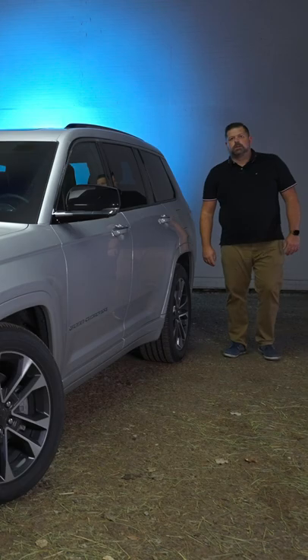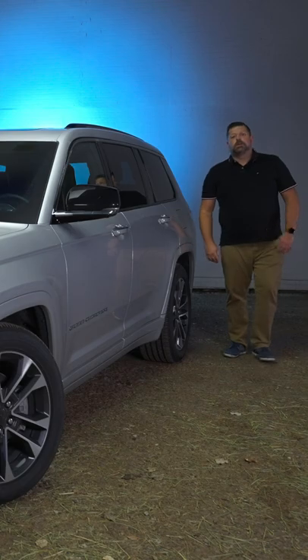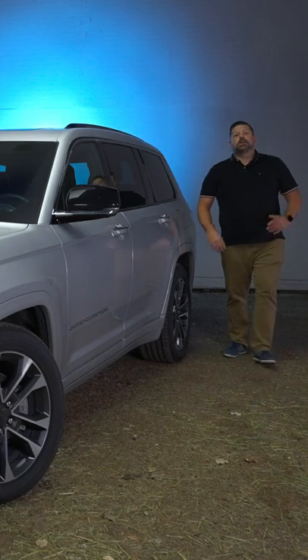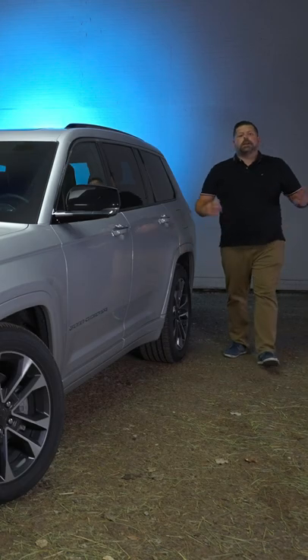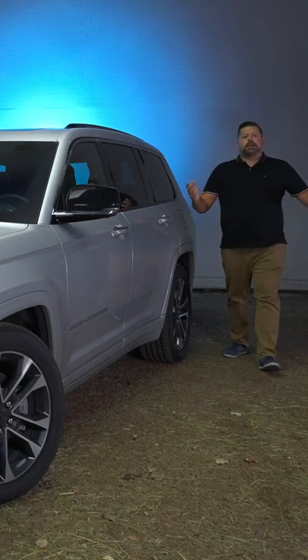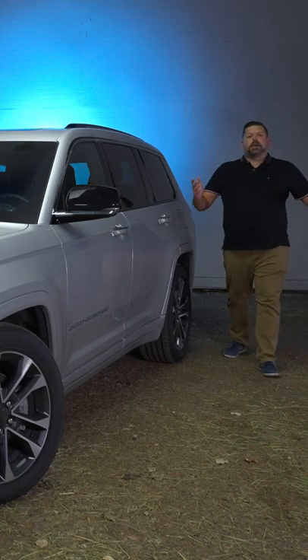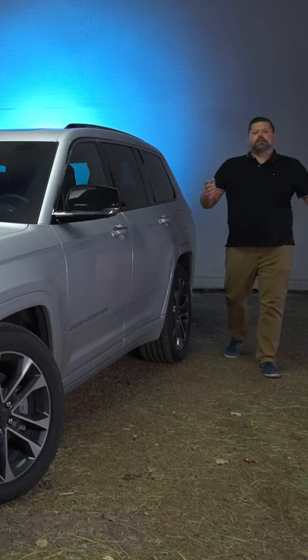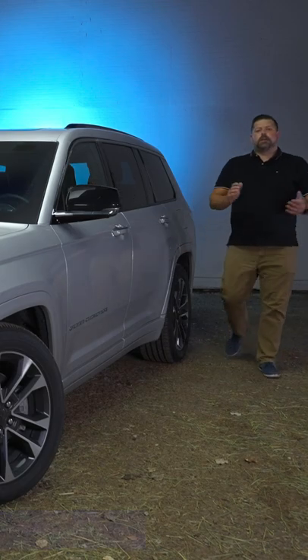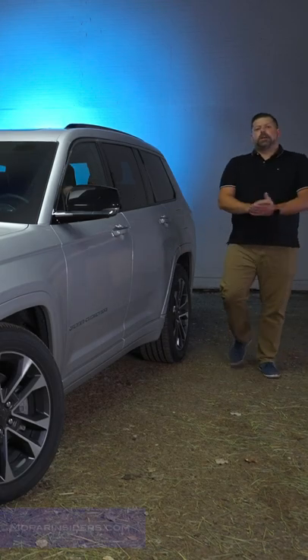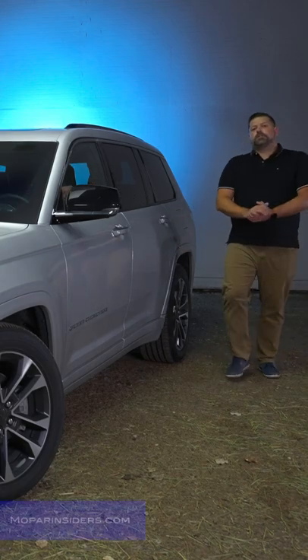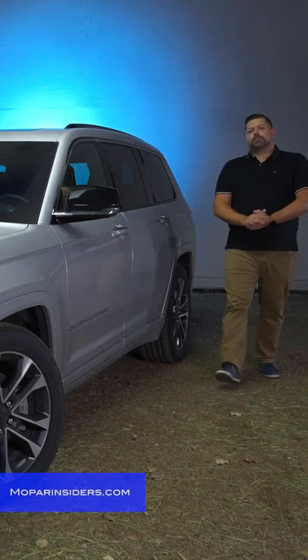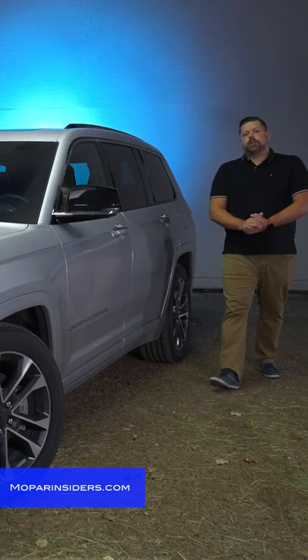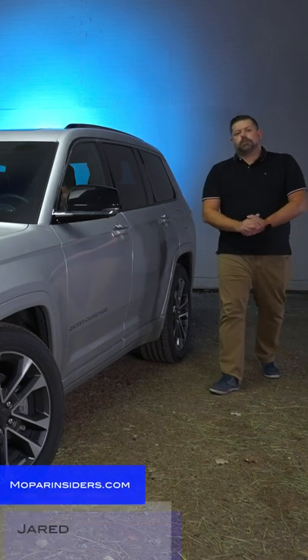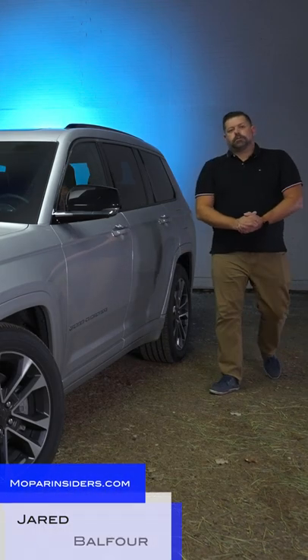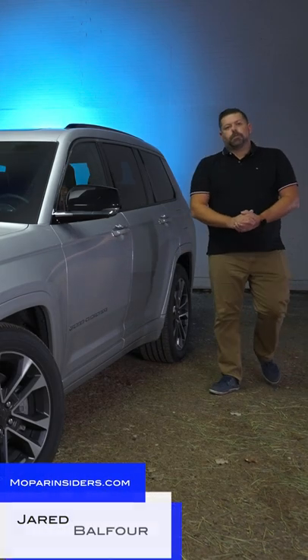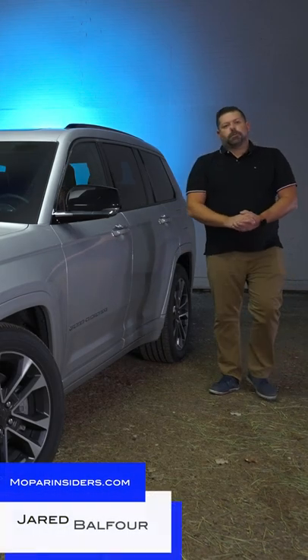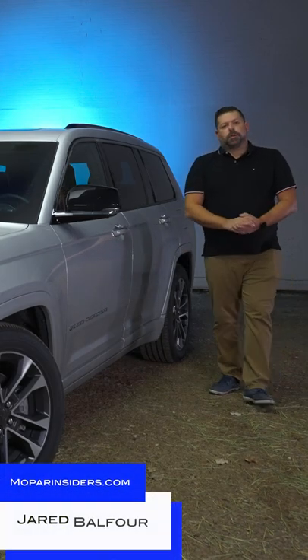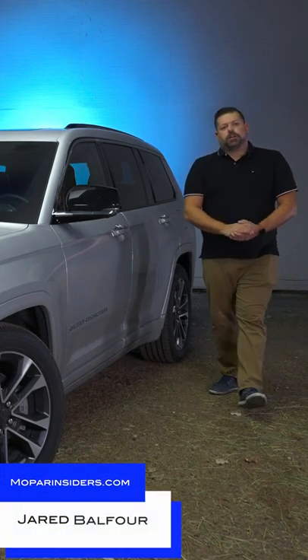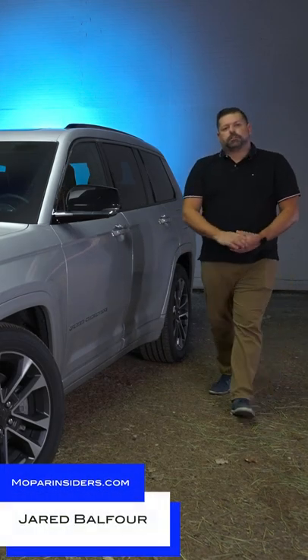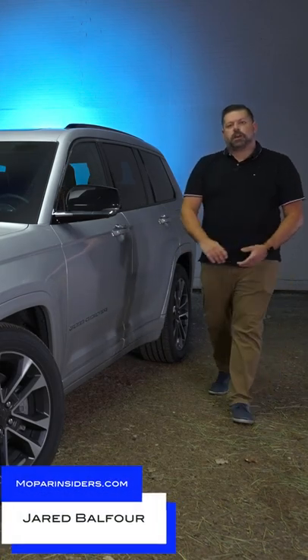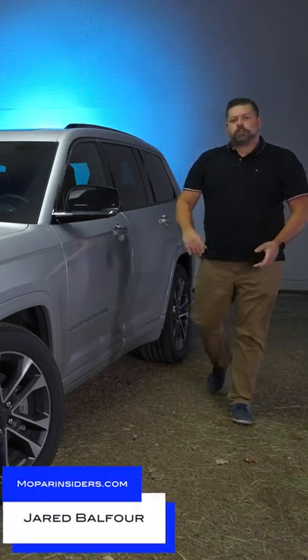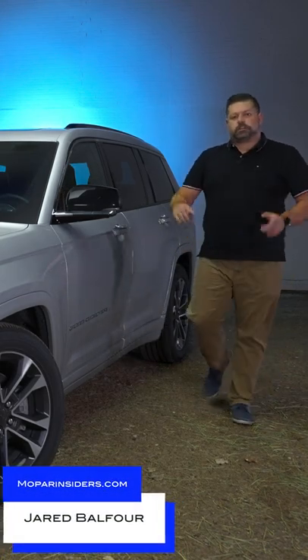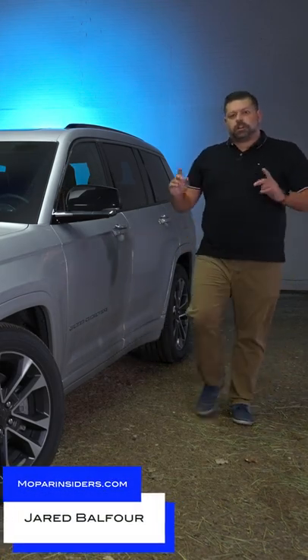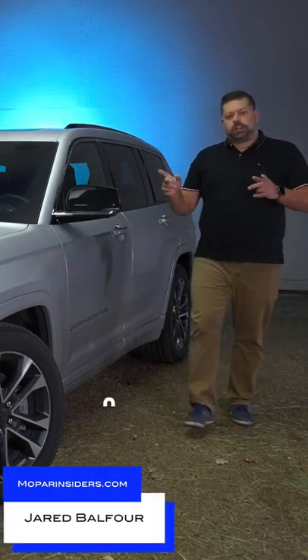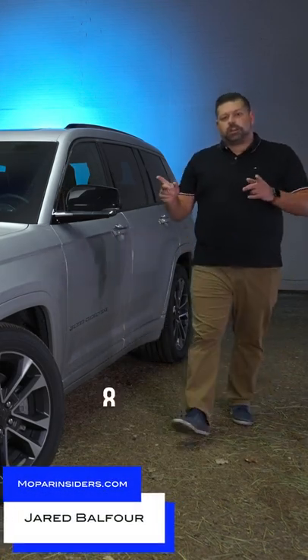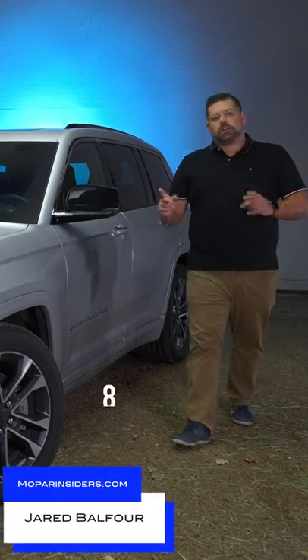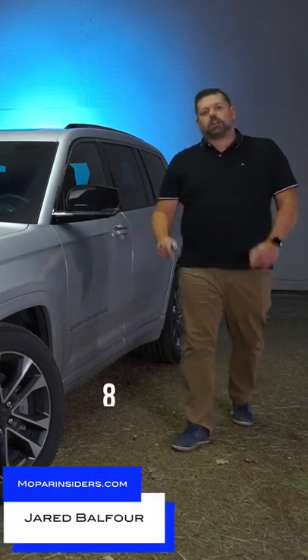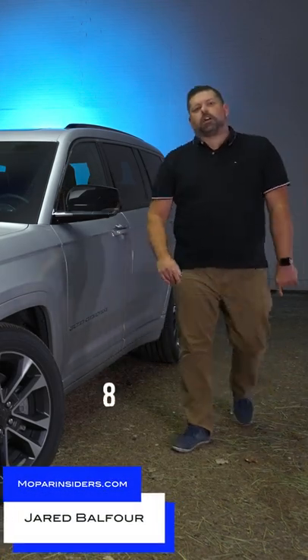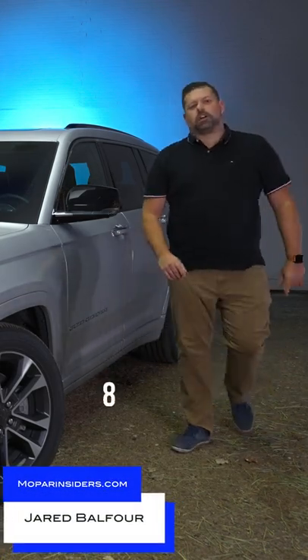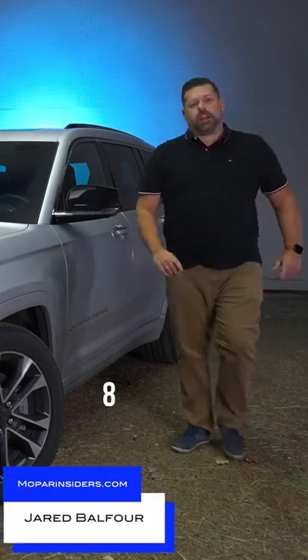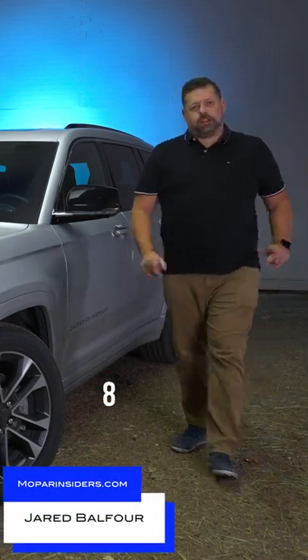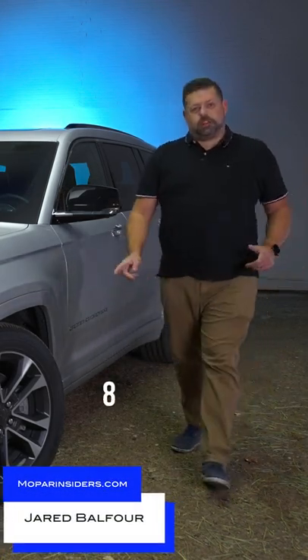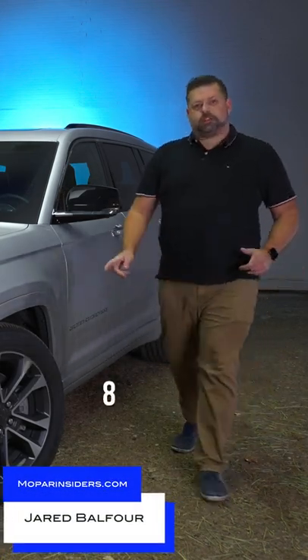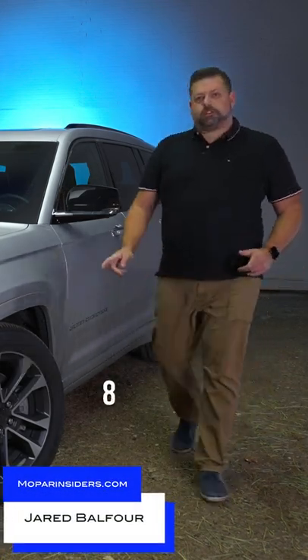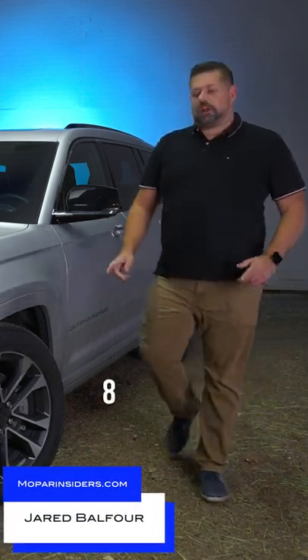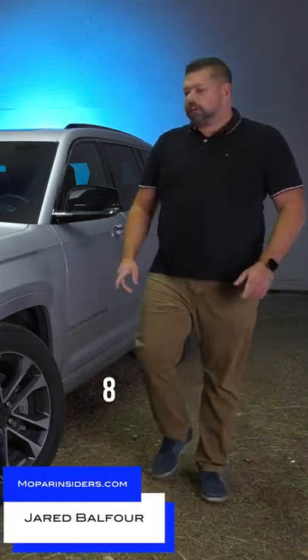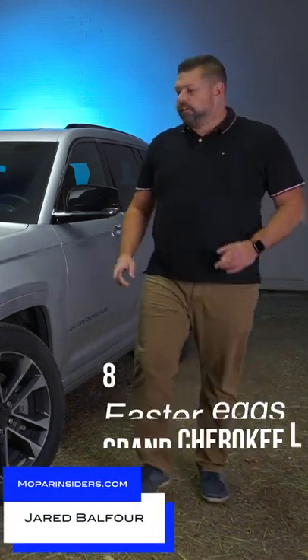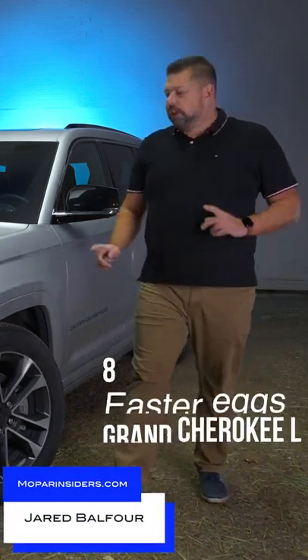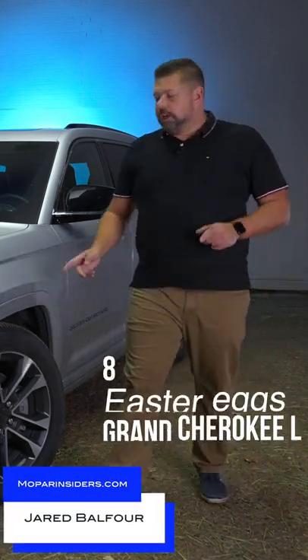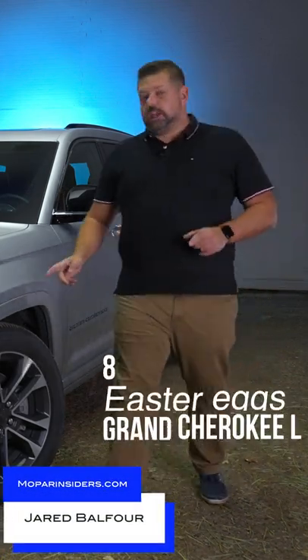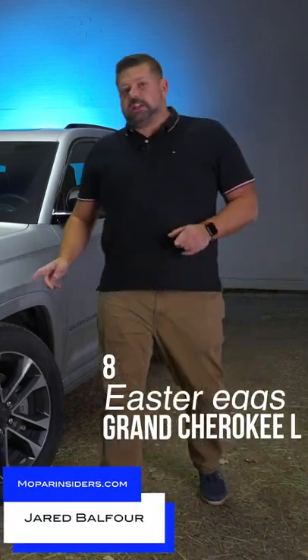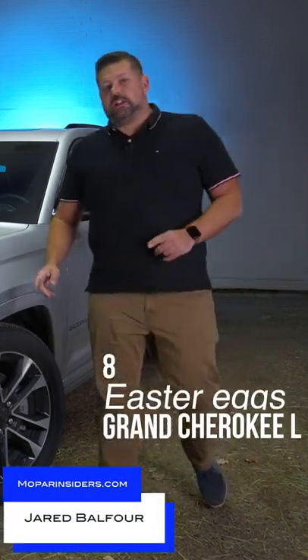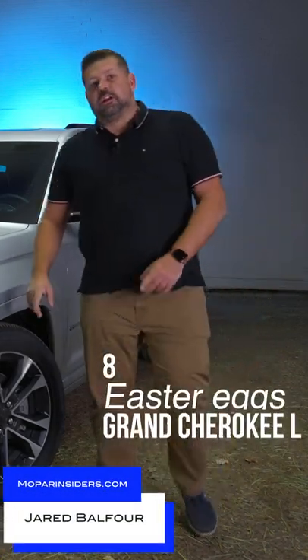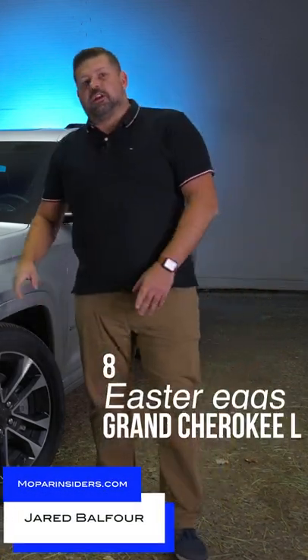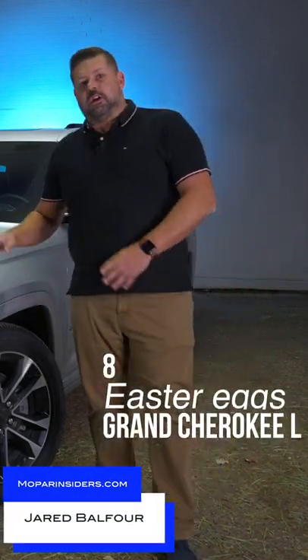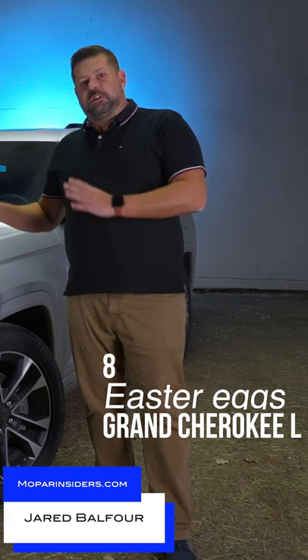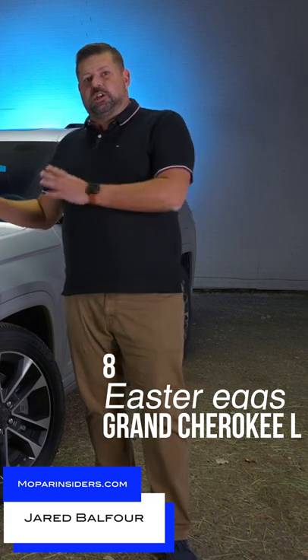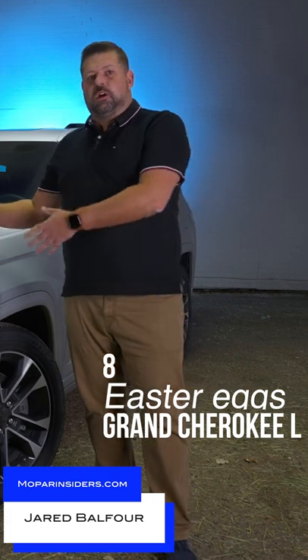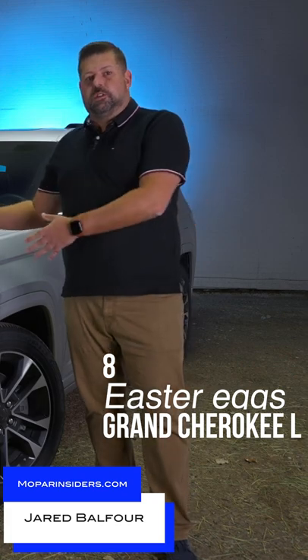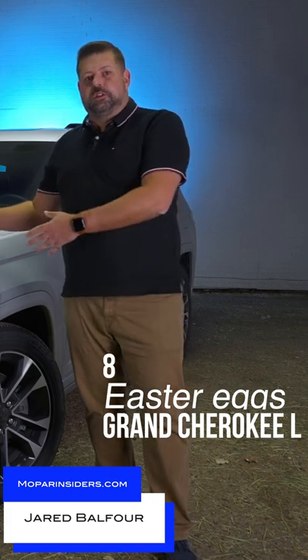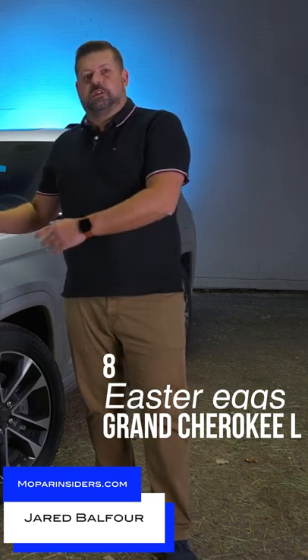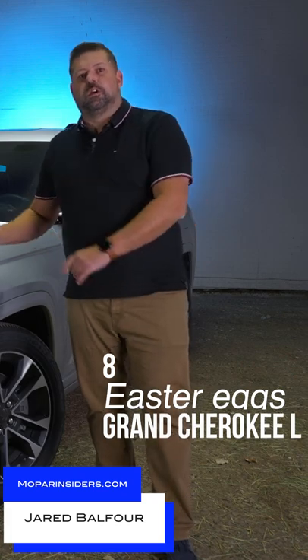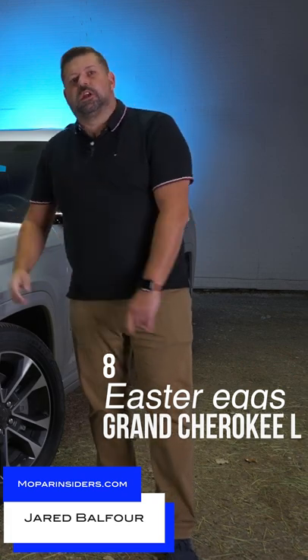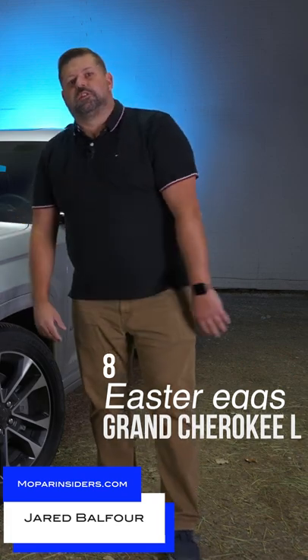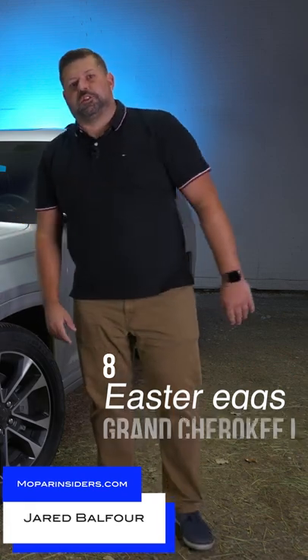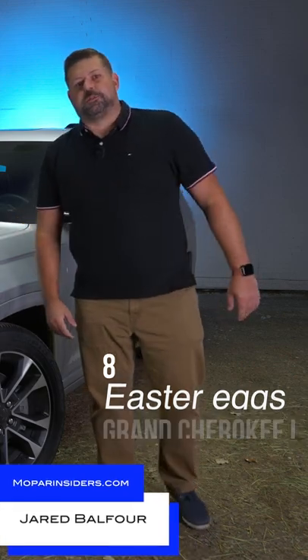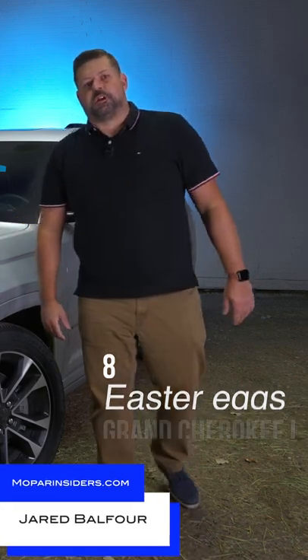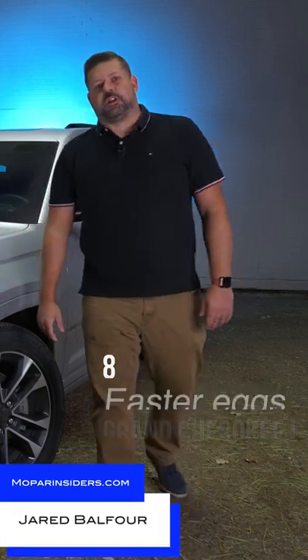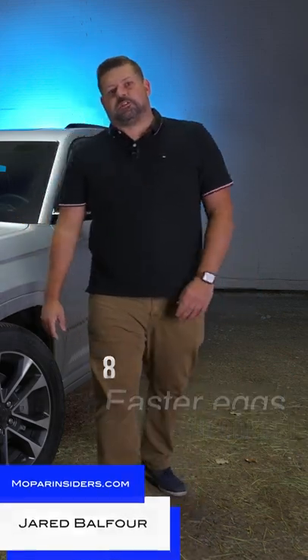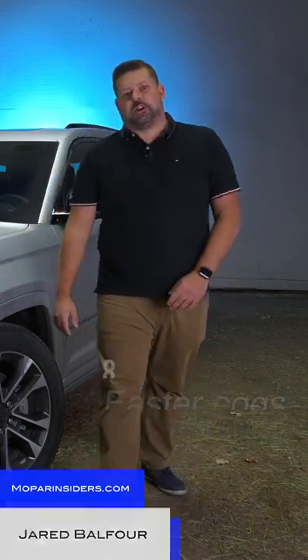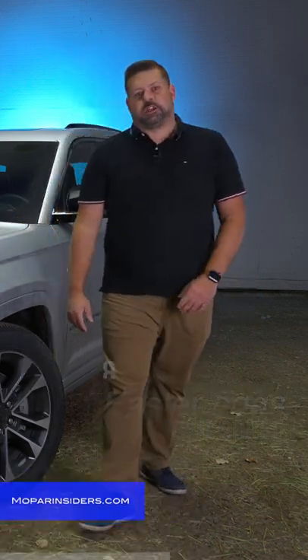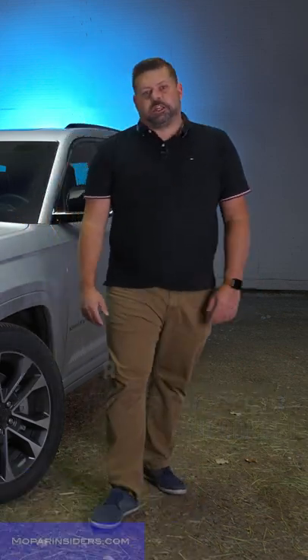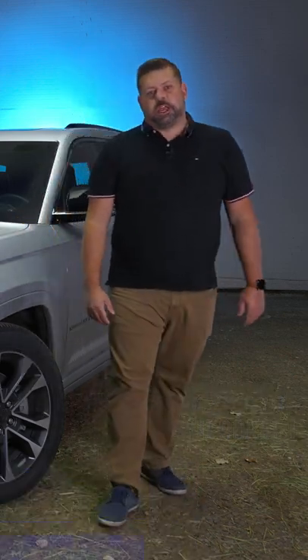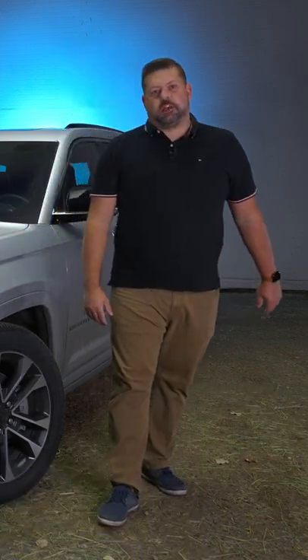Hey guys, it's Jared from Opar Insiders, and here are eight Easter eggs hidden on the all-new Jeep Grand Cherokee L.